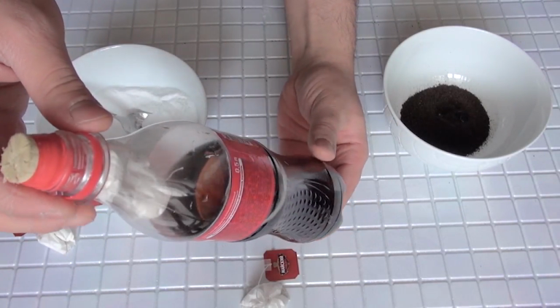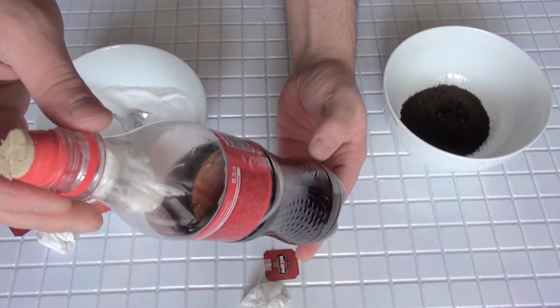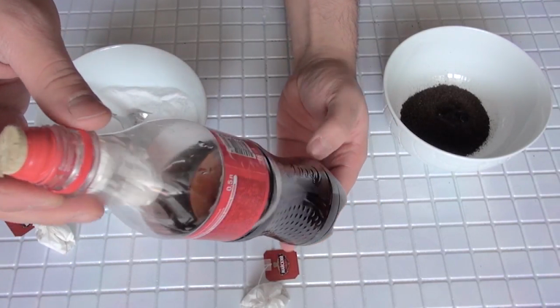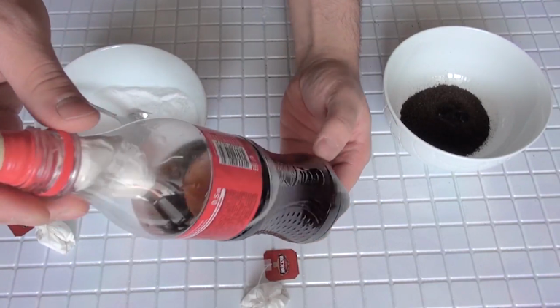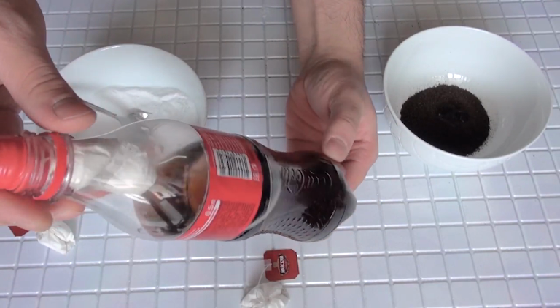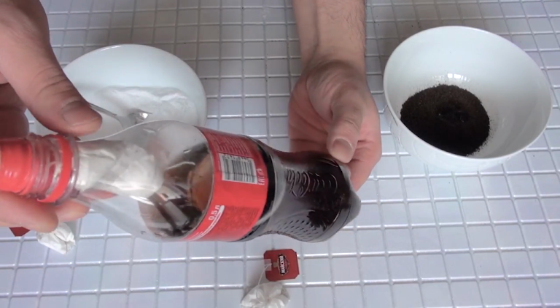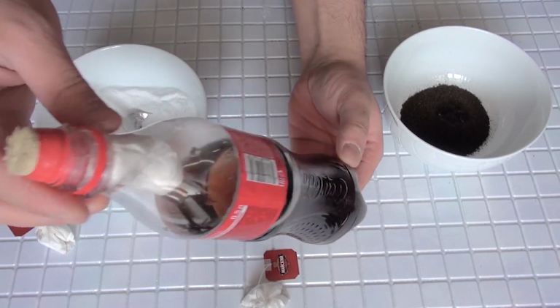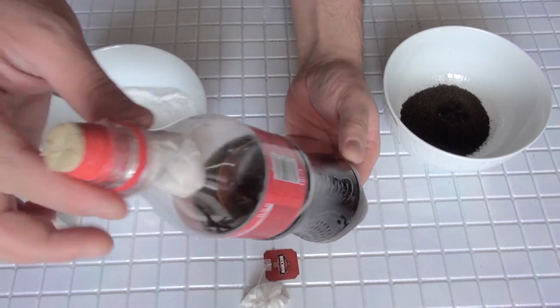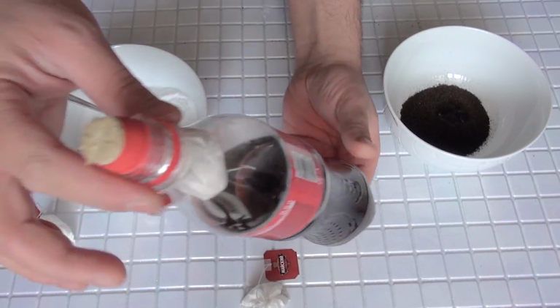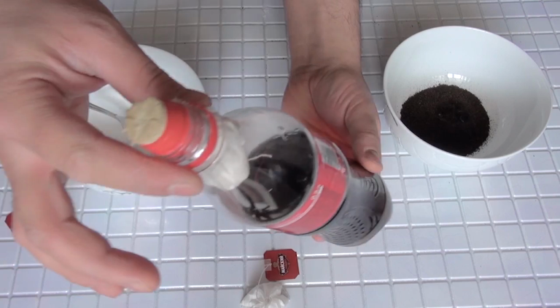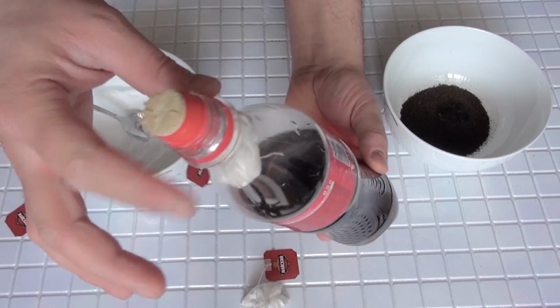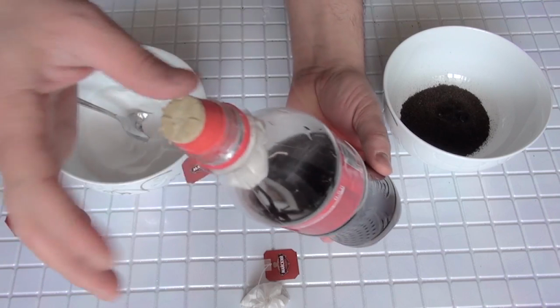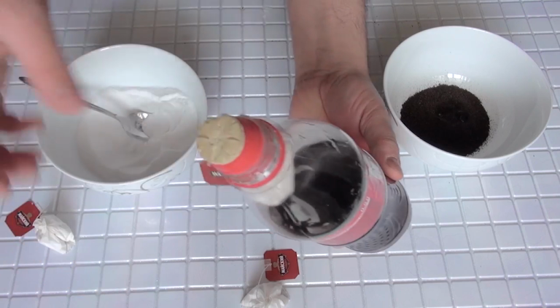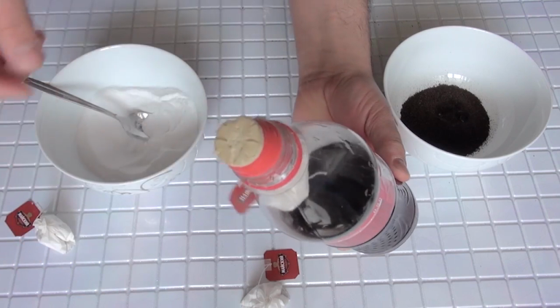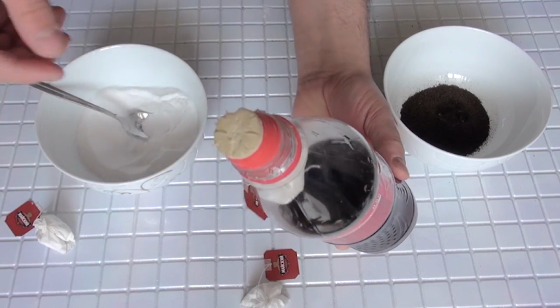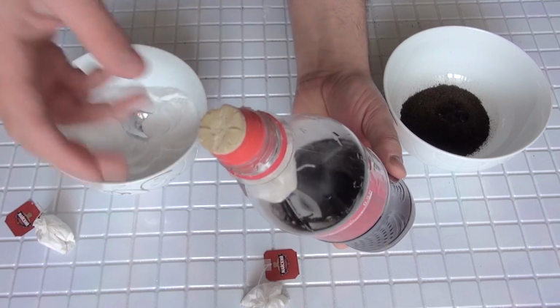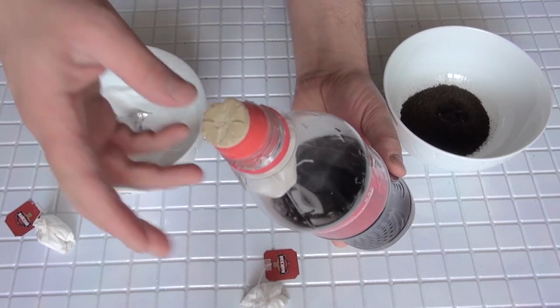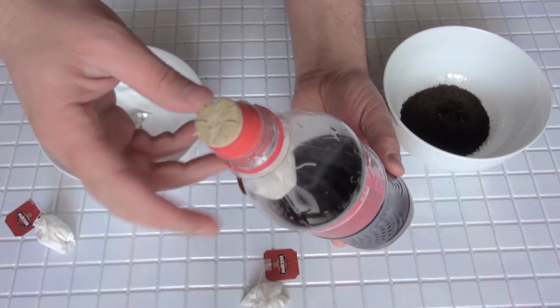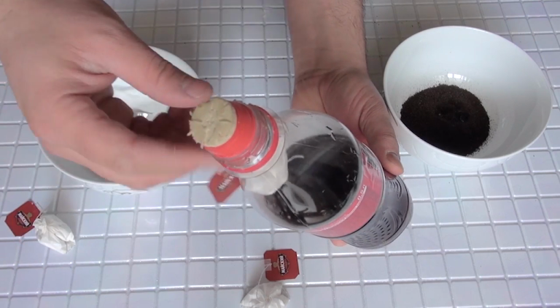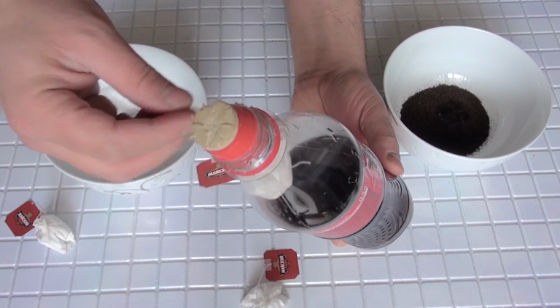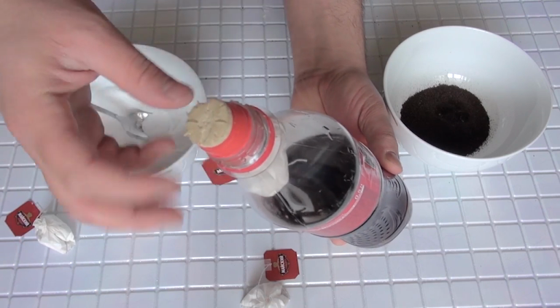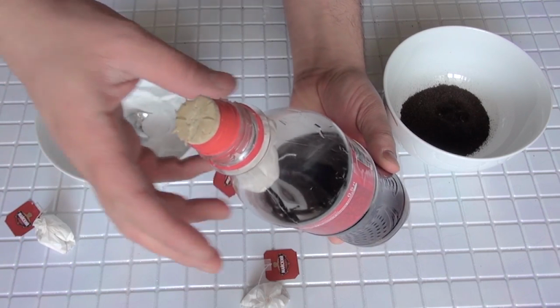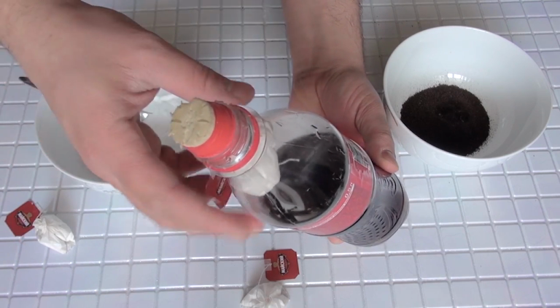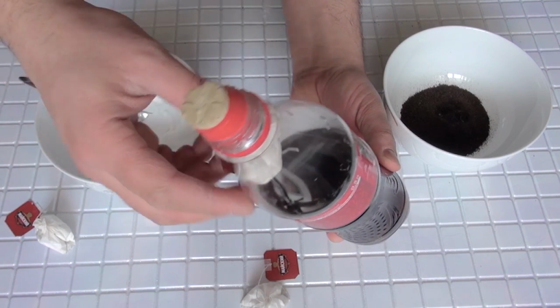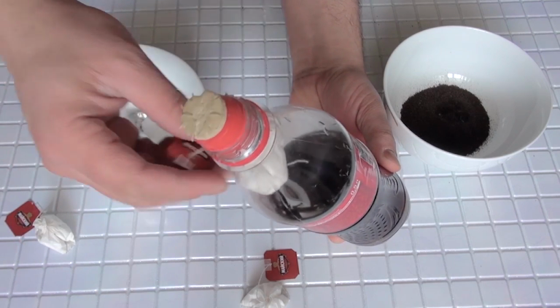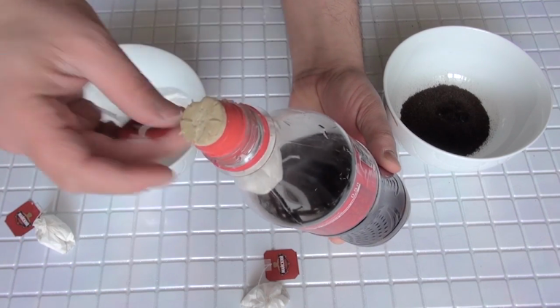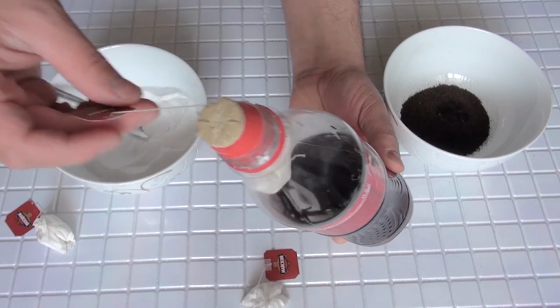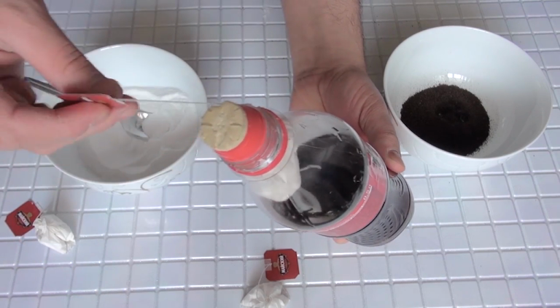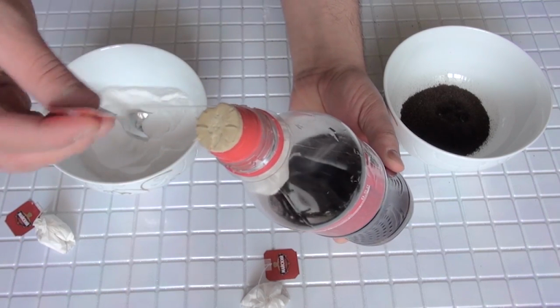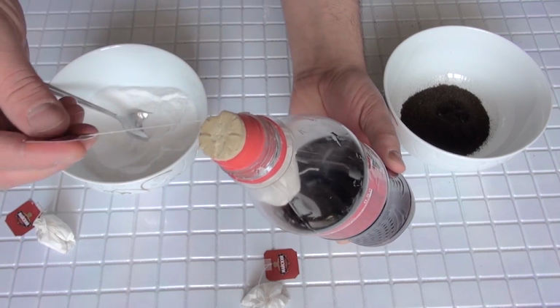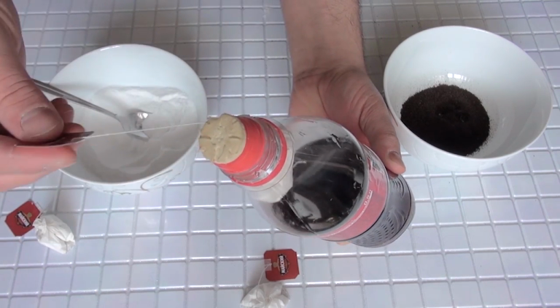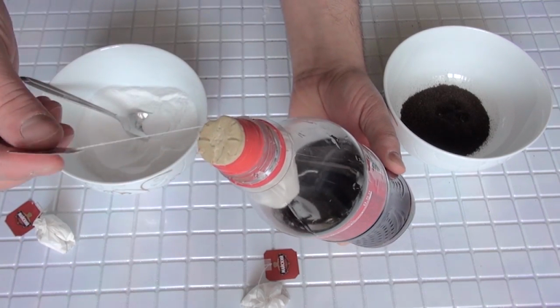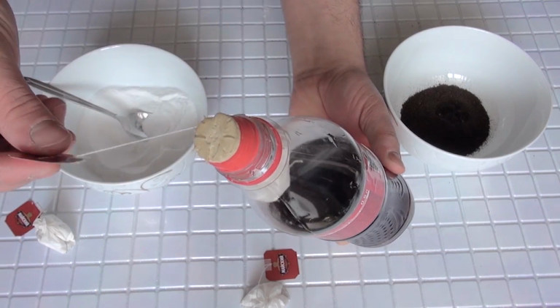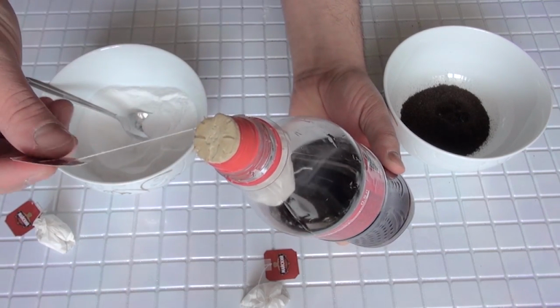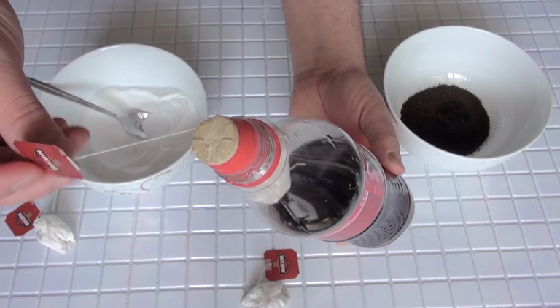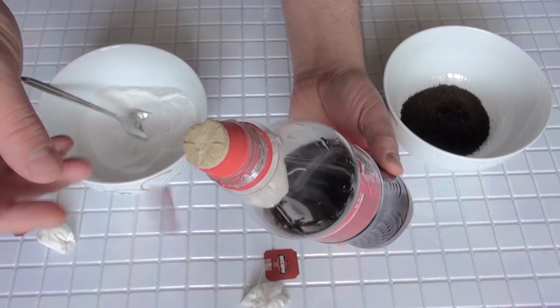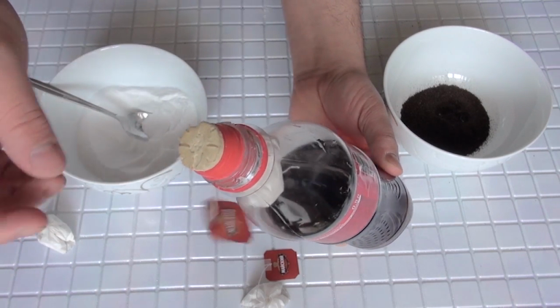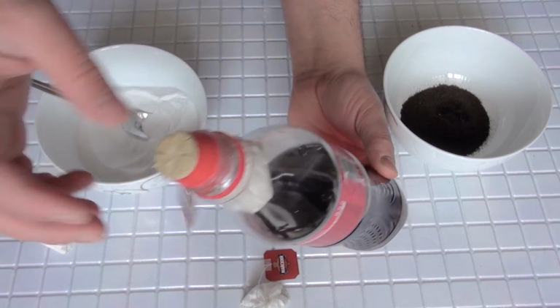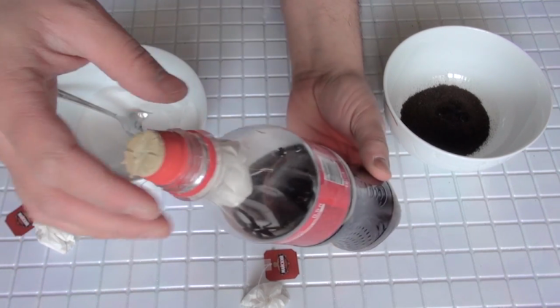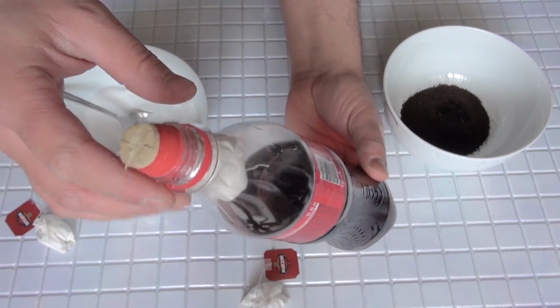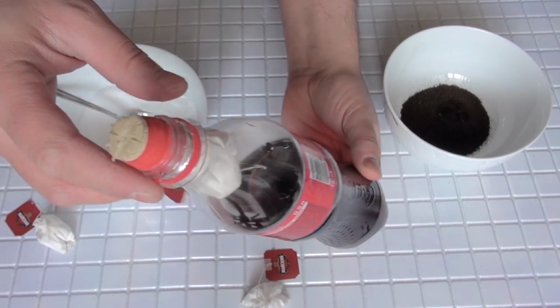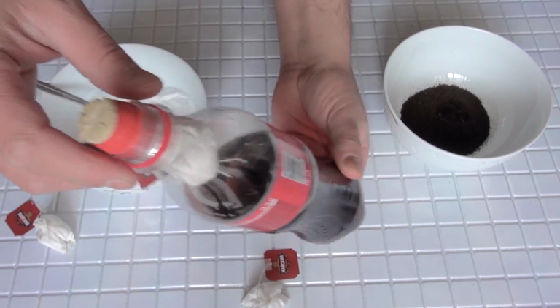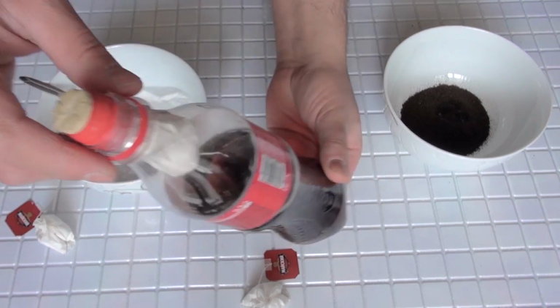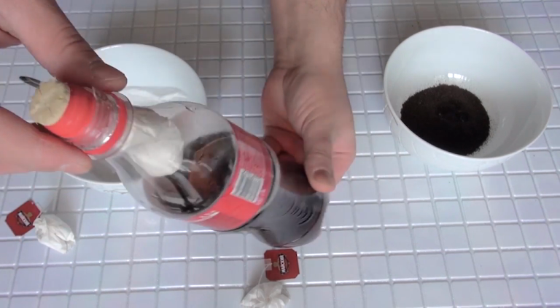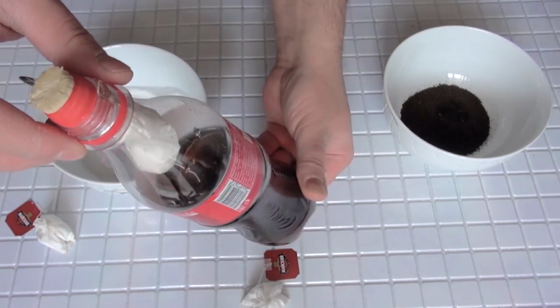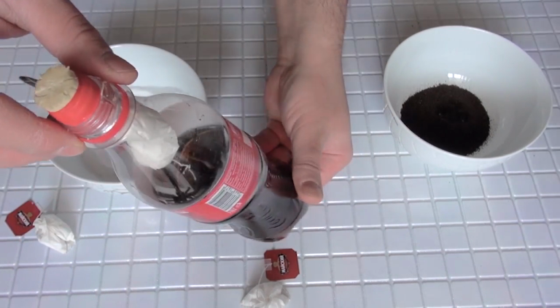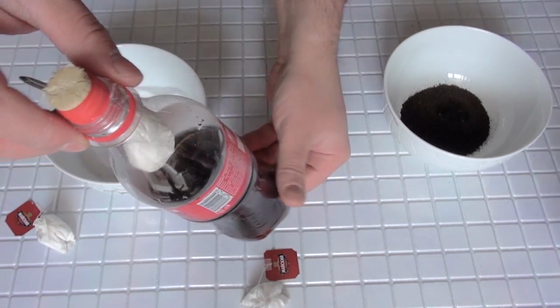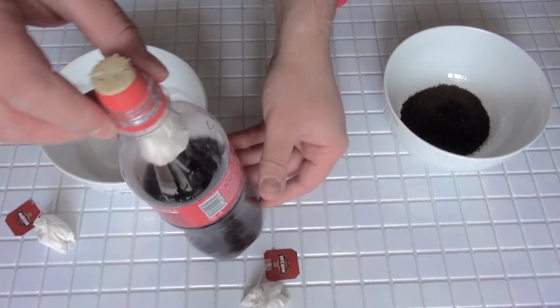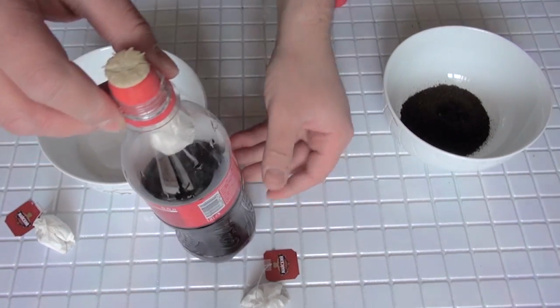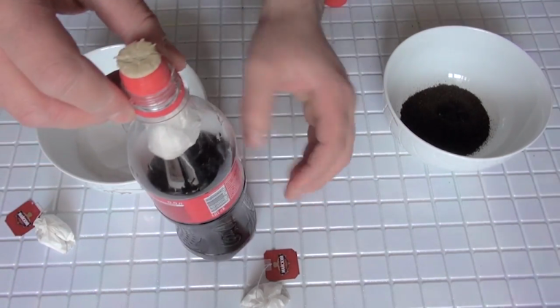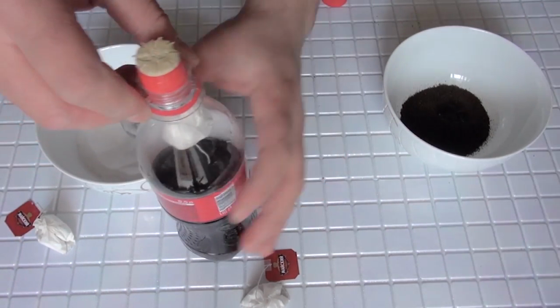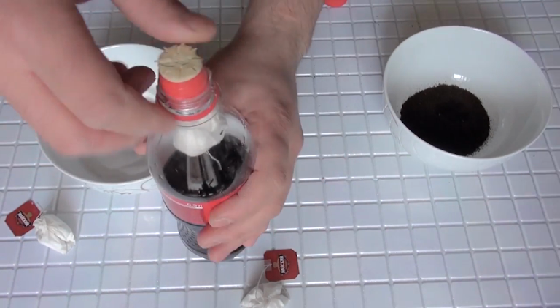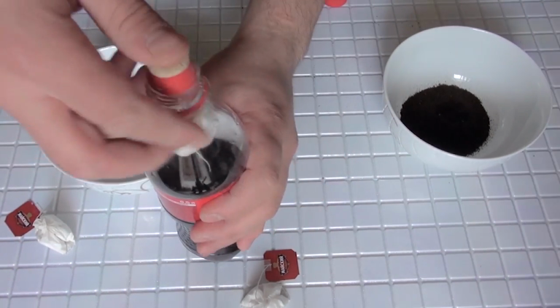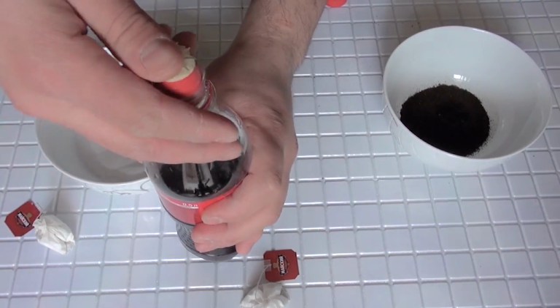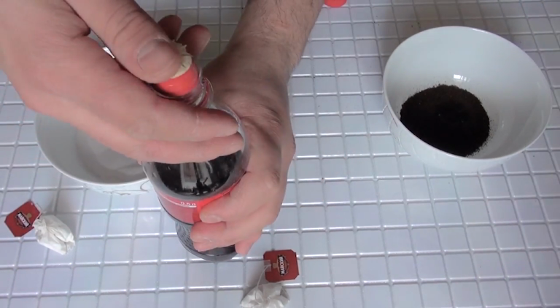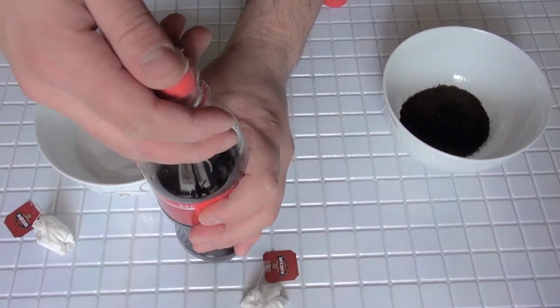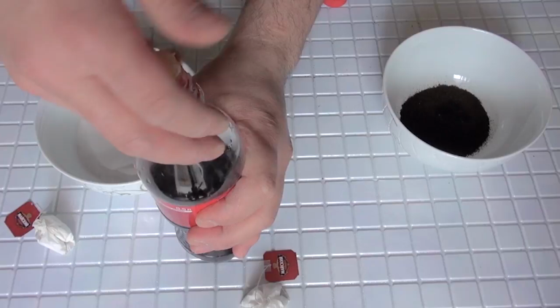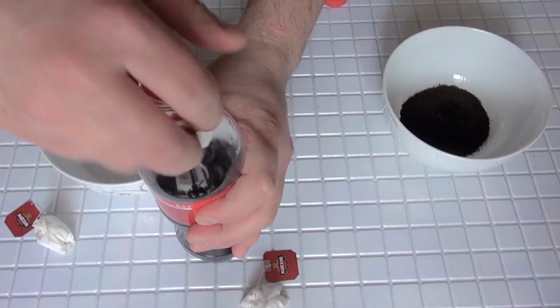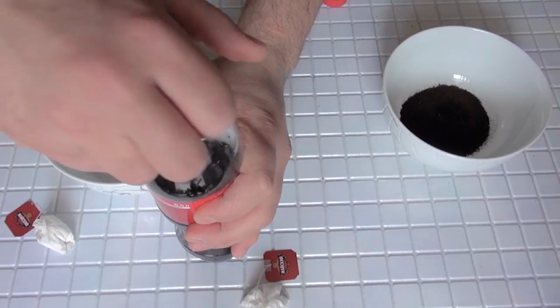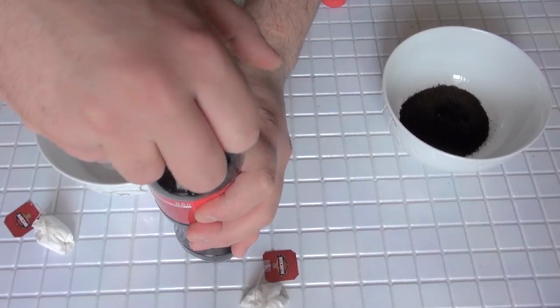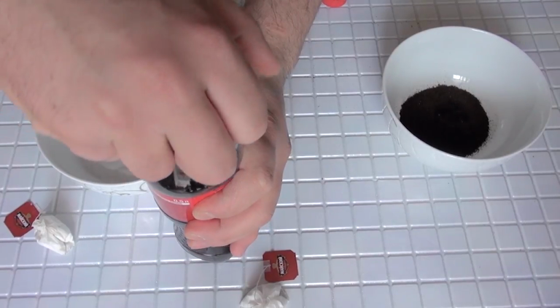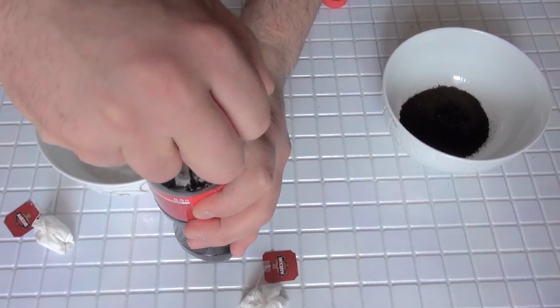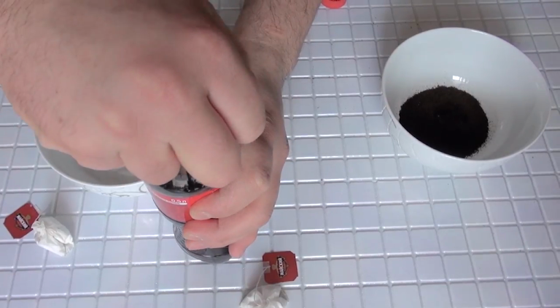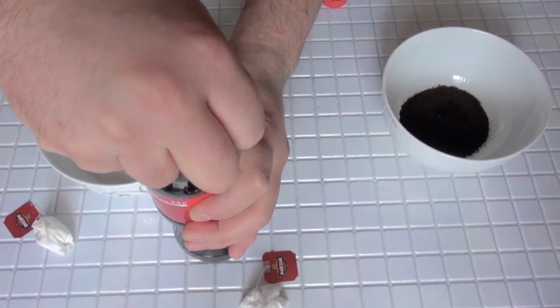Let's go outside and try this! Rocket coke!